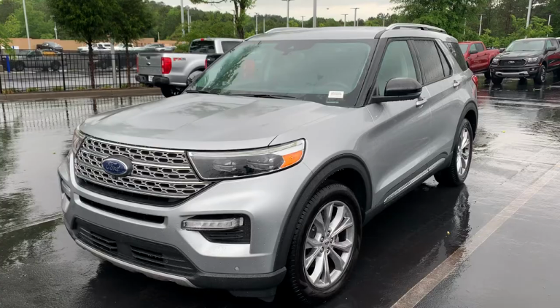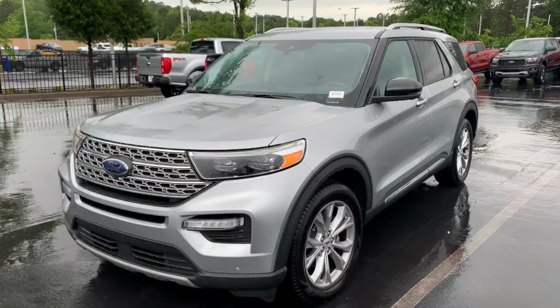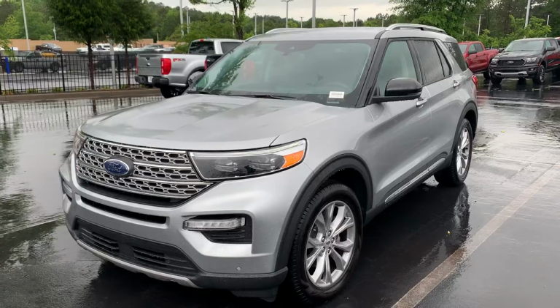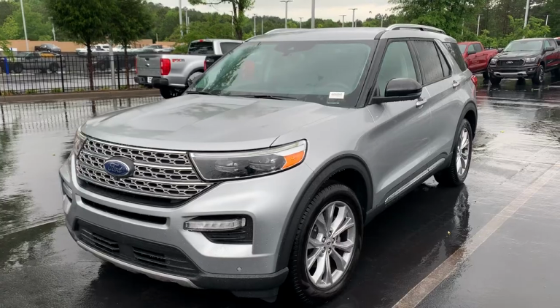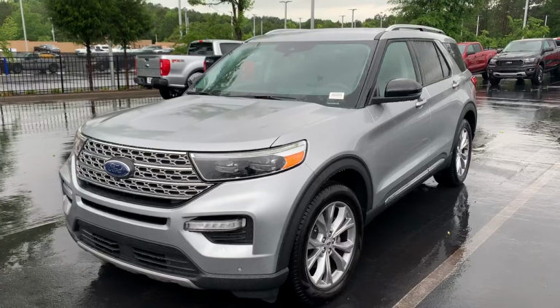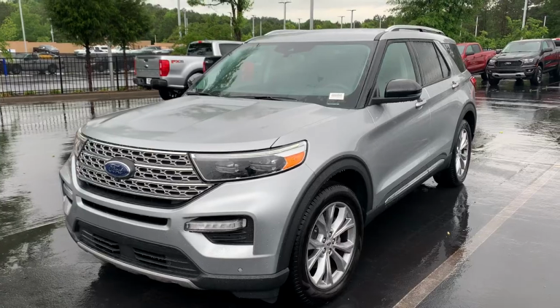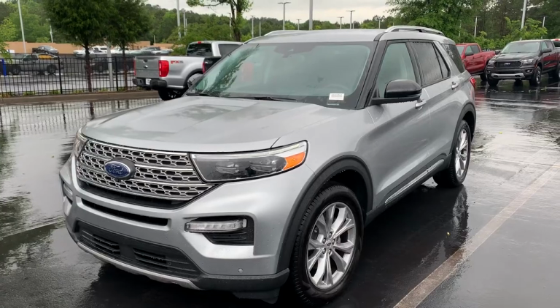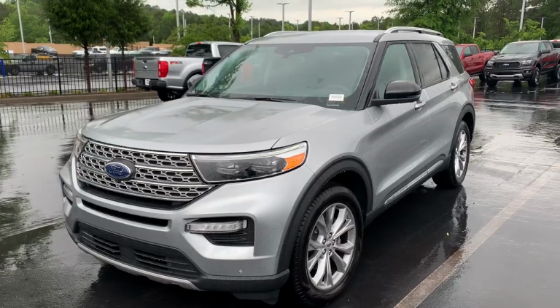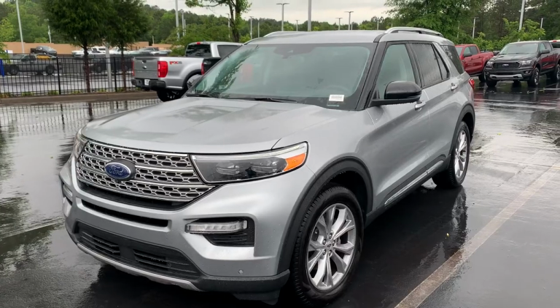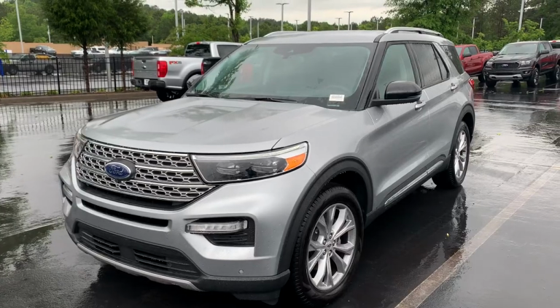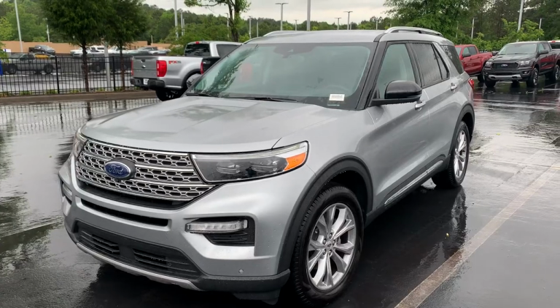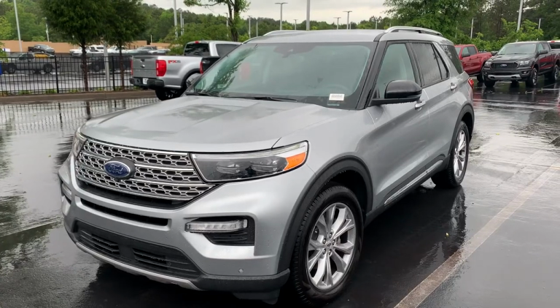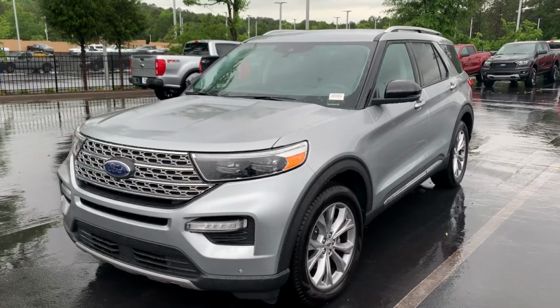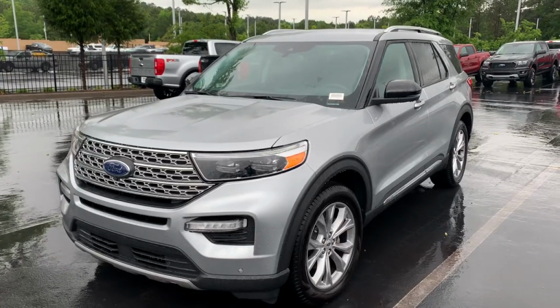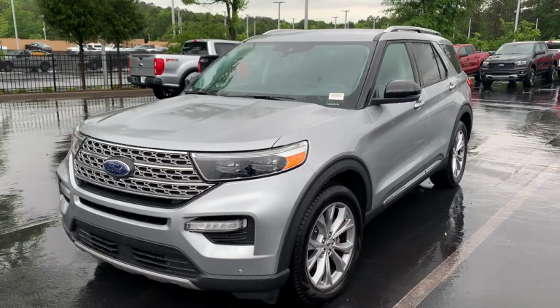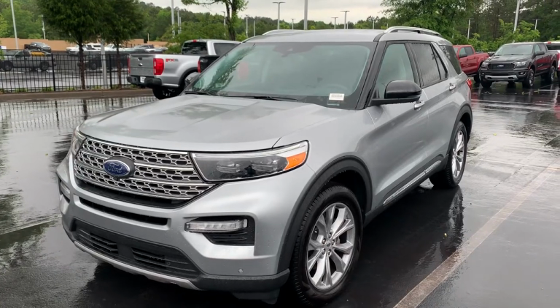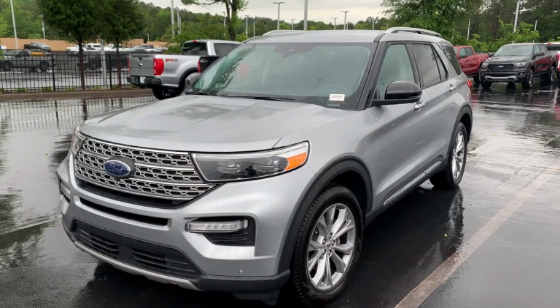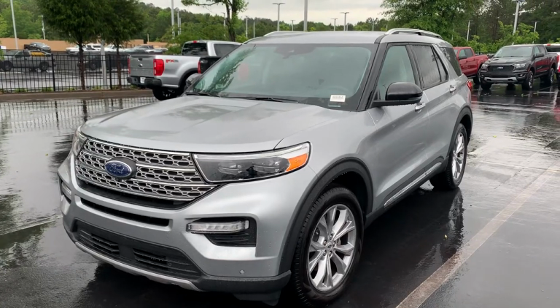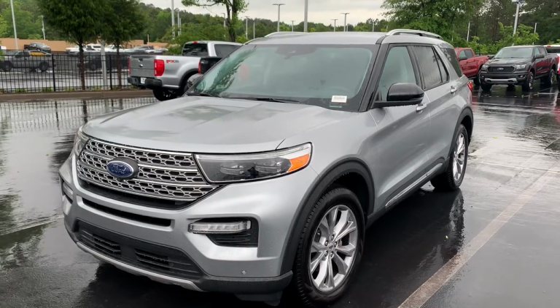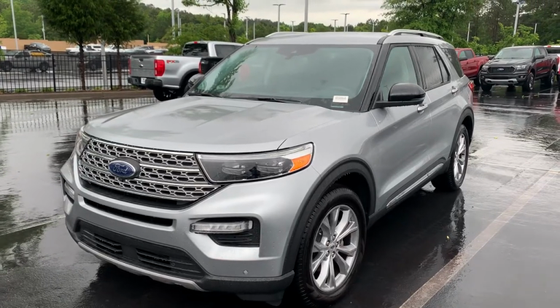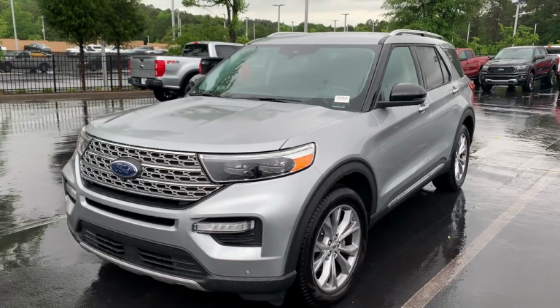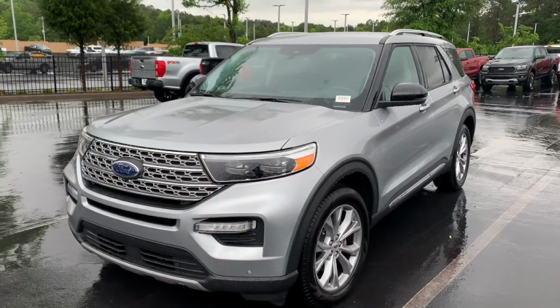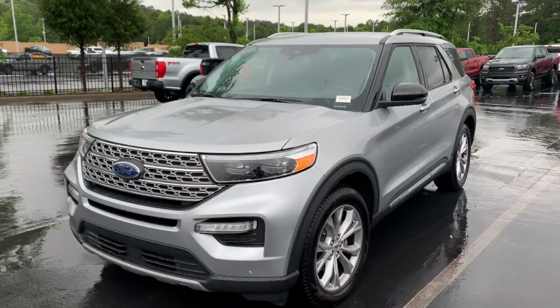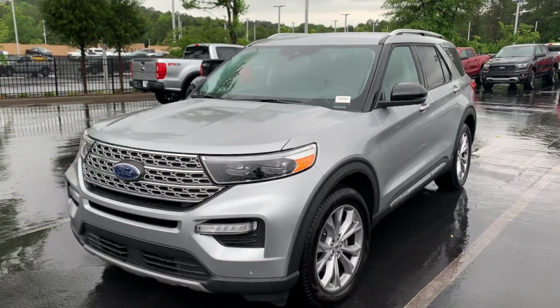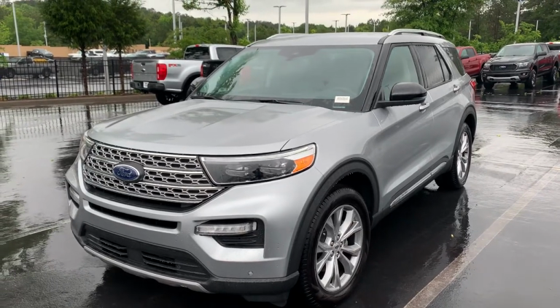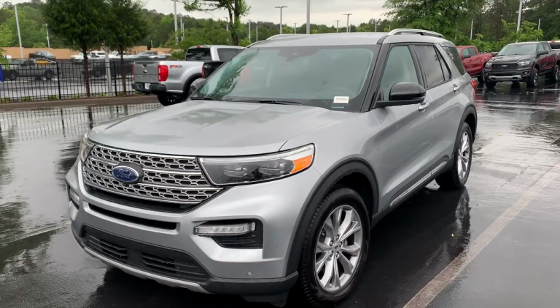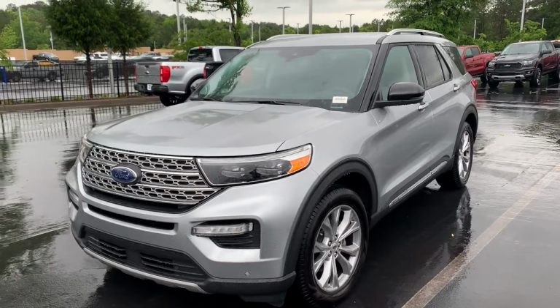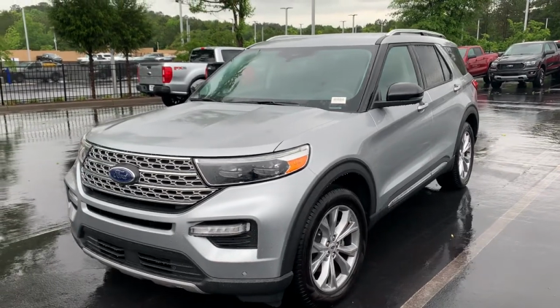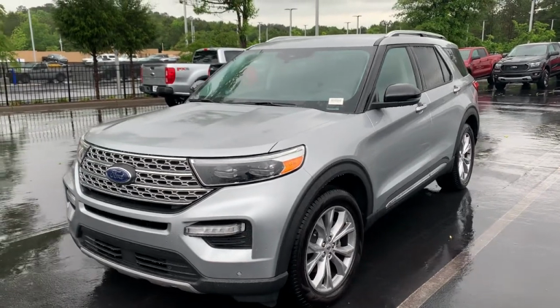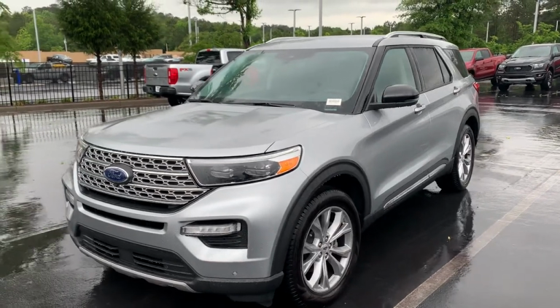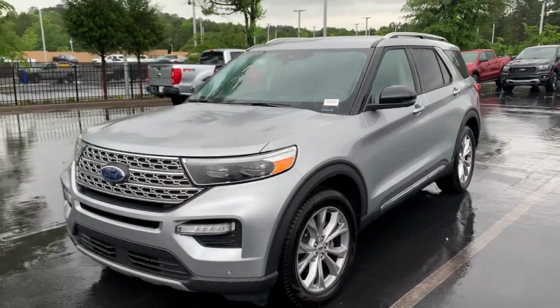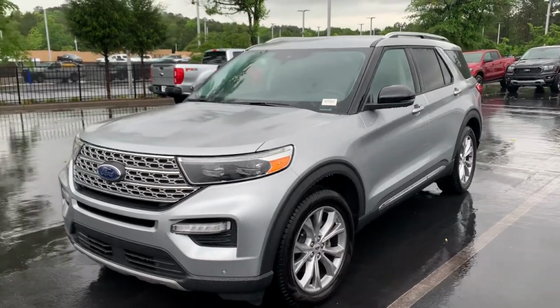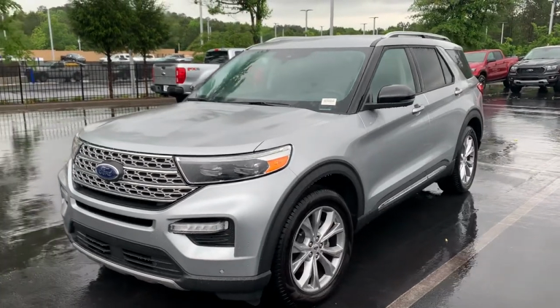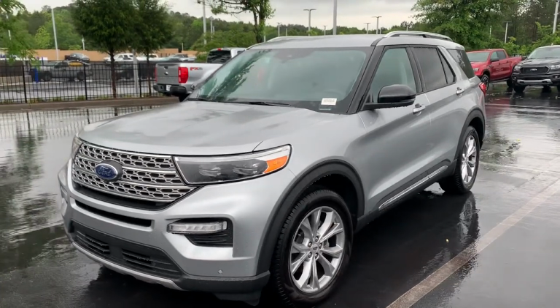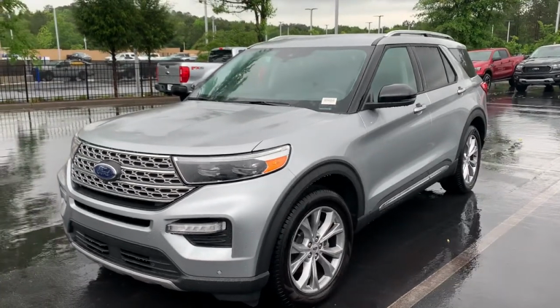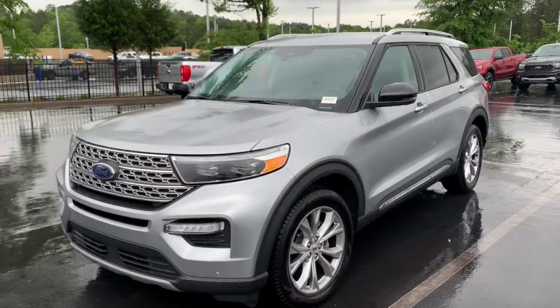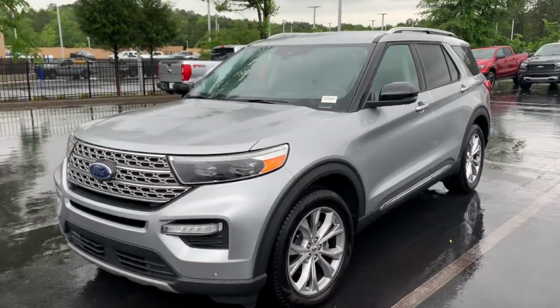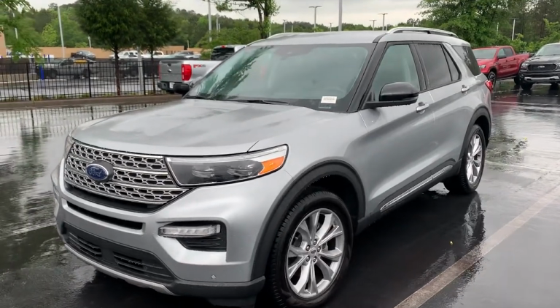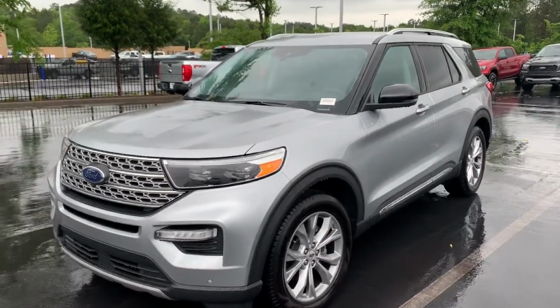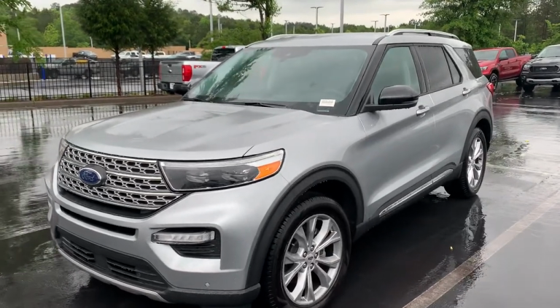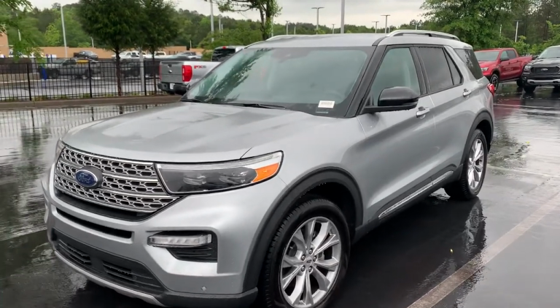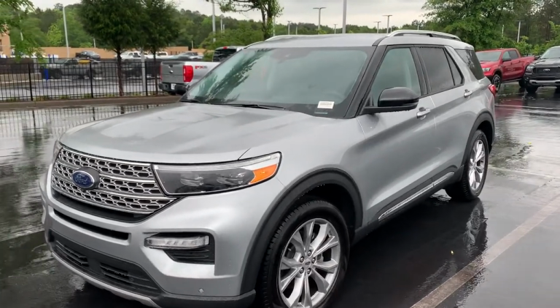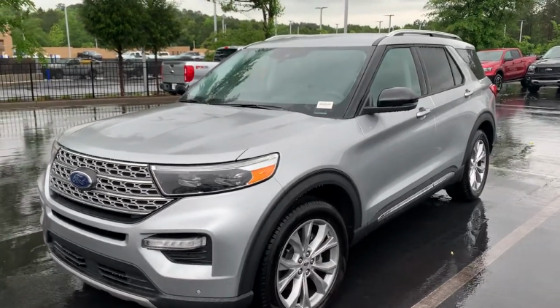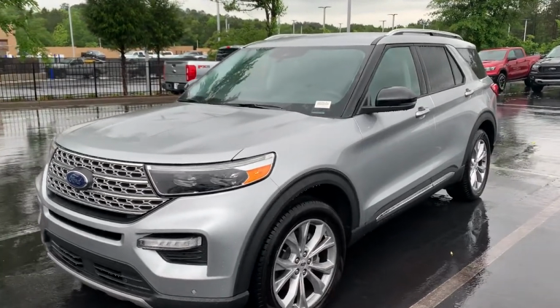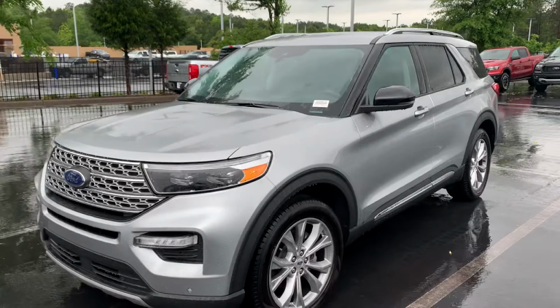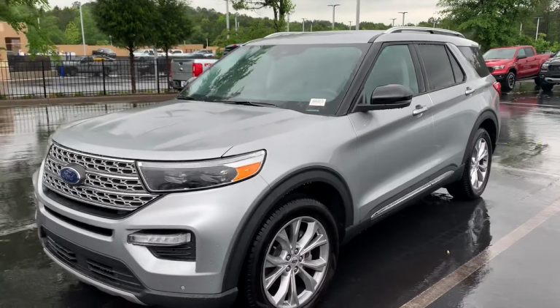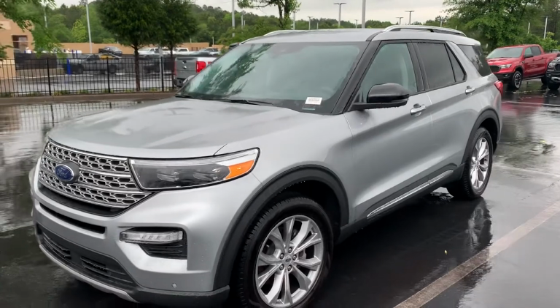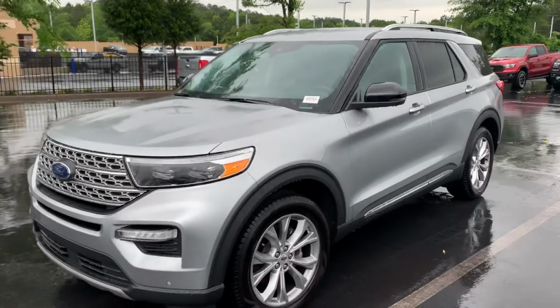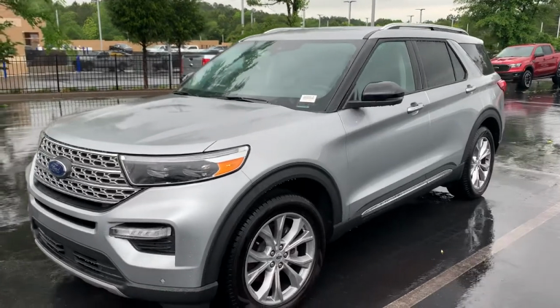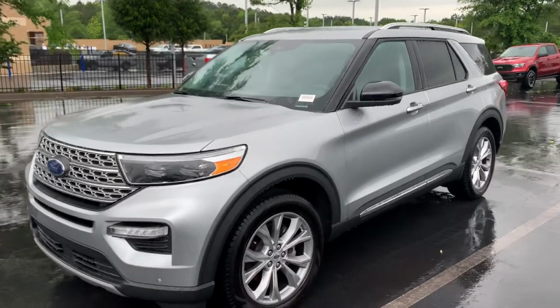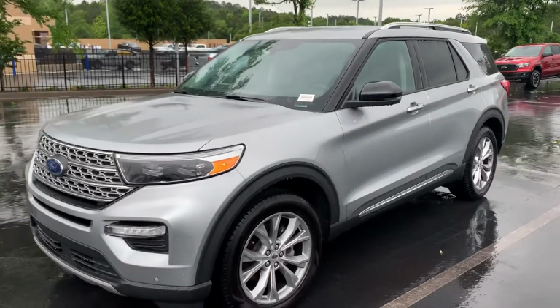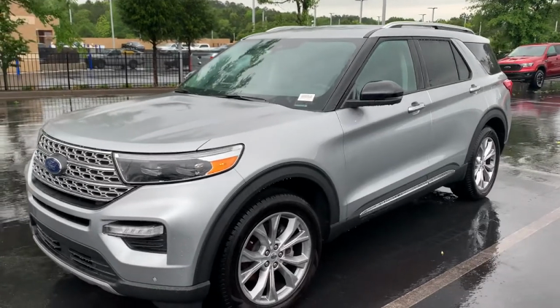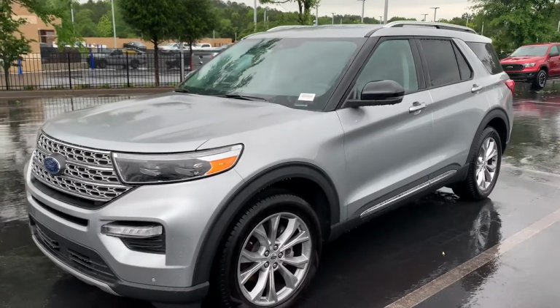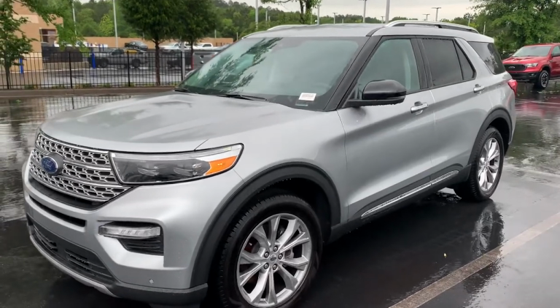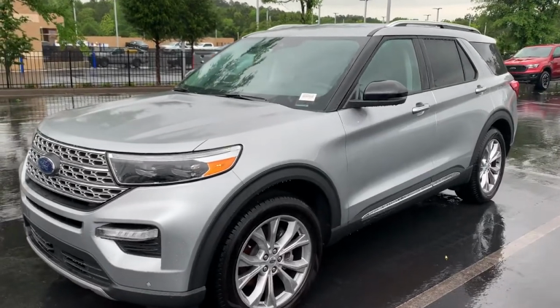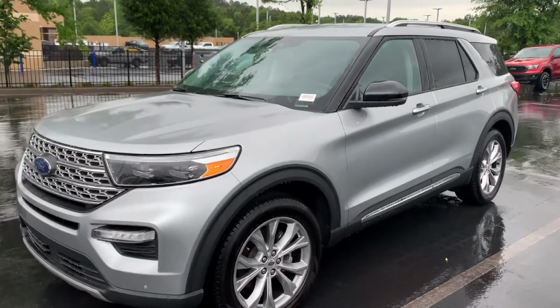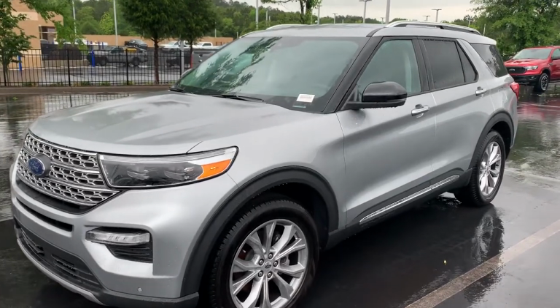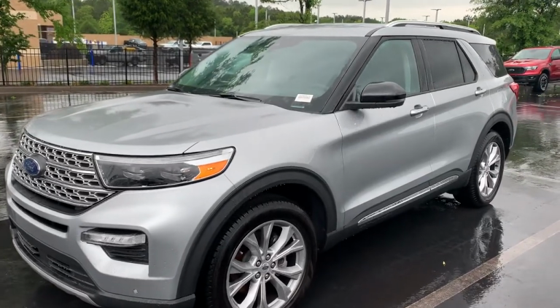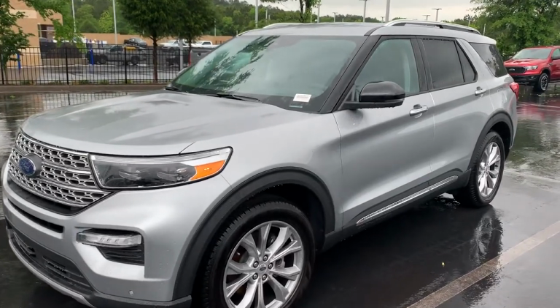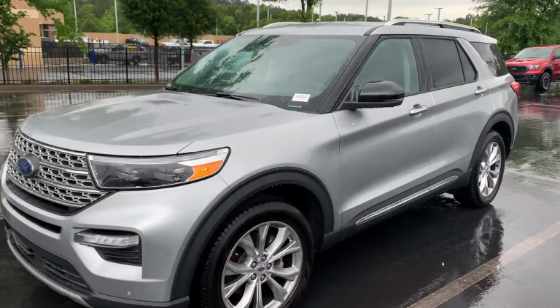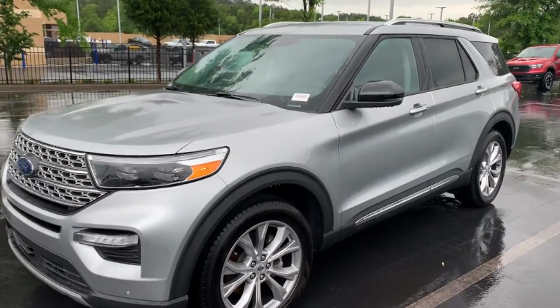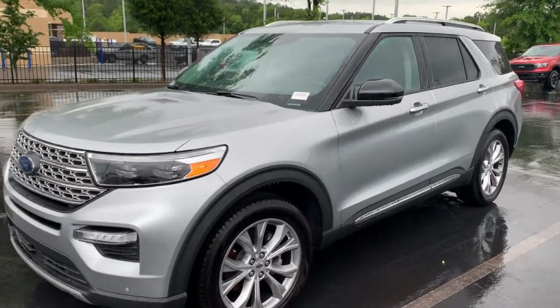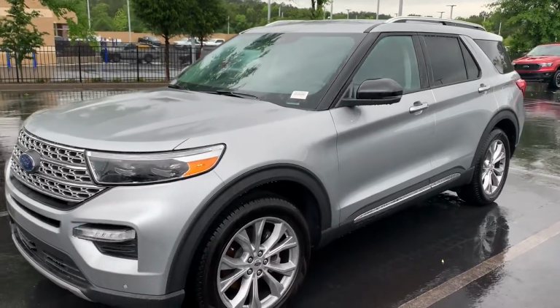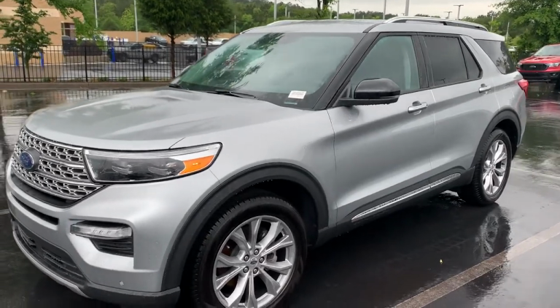Hey Paula, it's Patrick here at Athens Ford. Just wanted to make this quick video for you so you can see the Explorer that you inquired about.